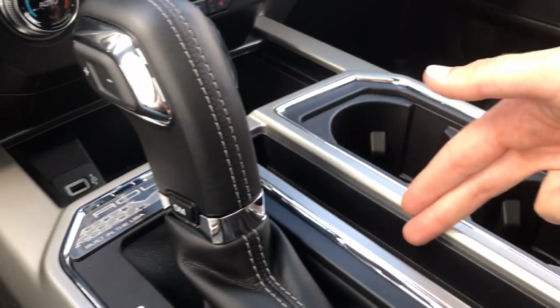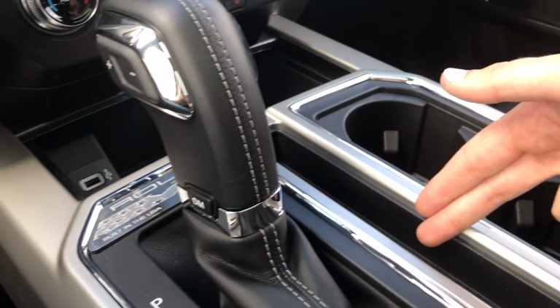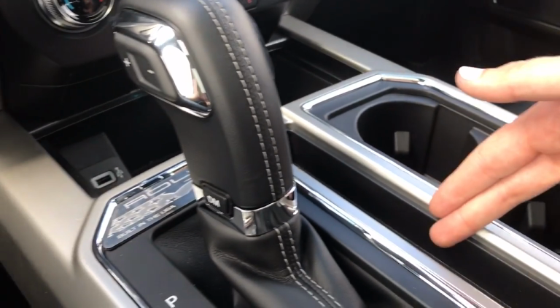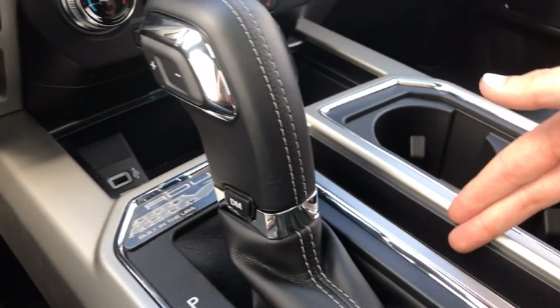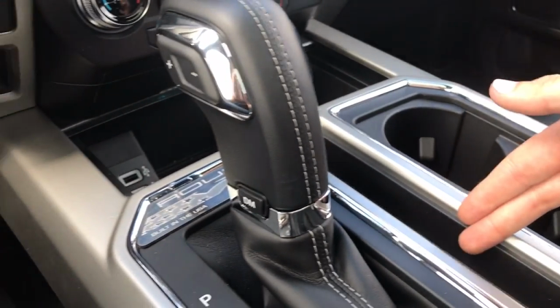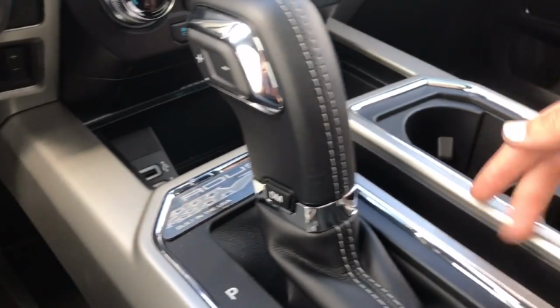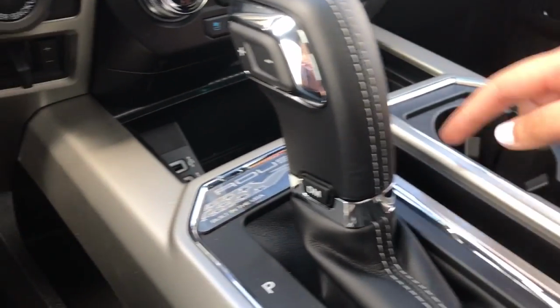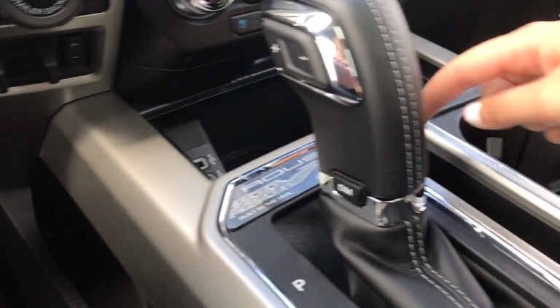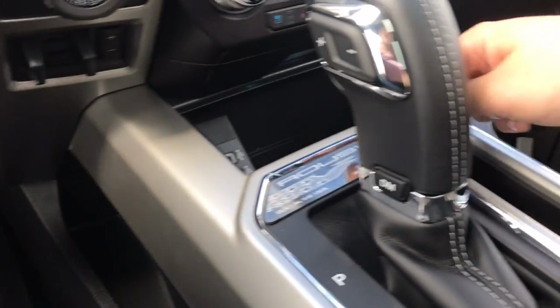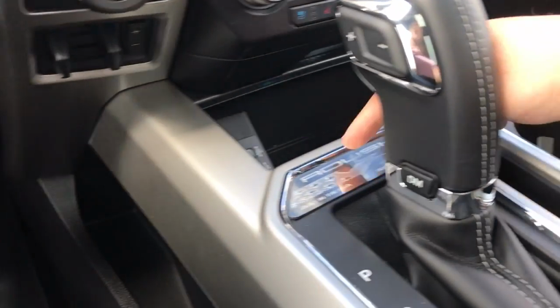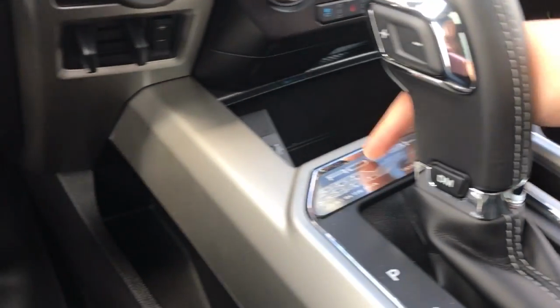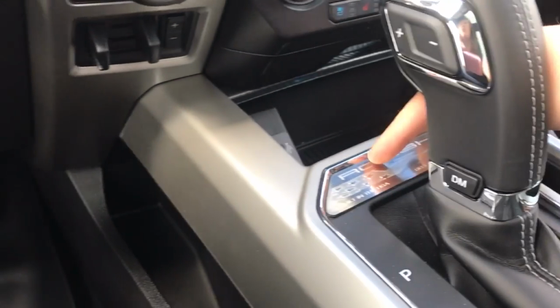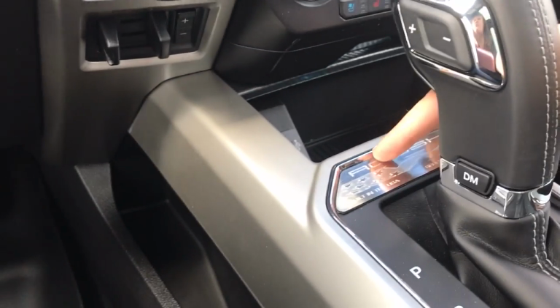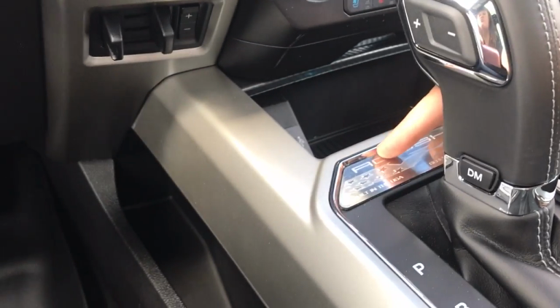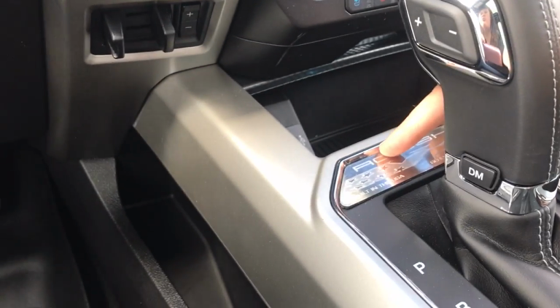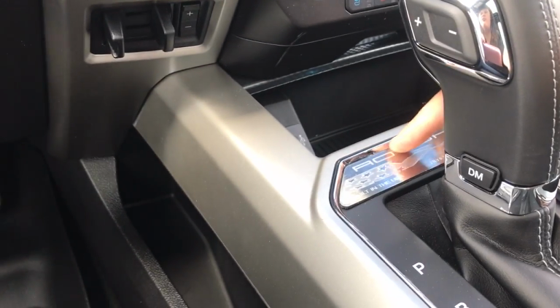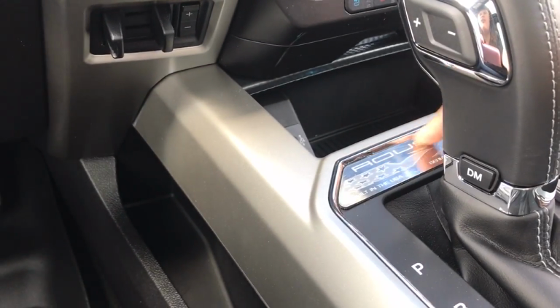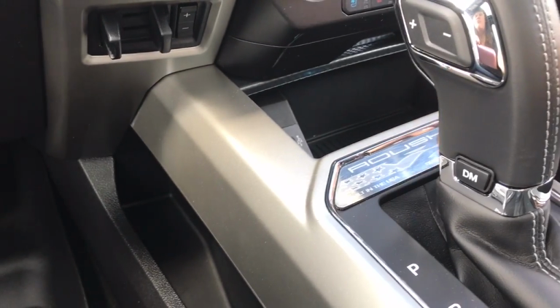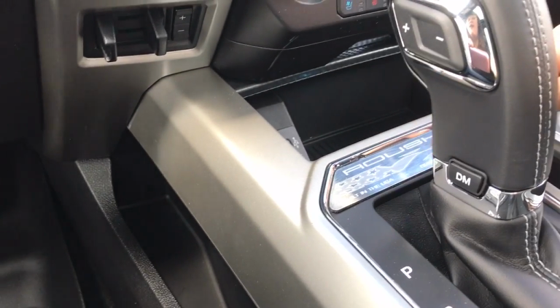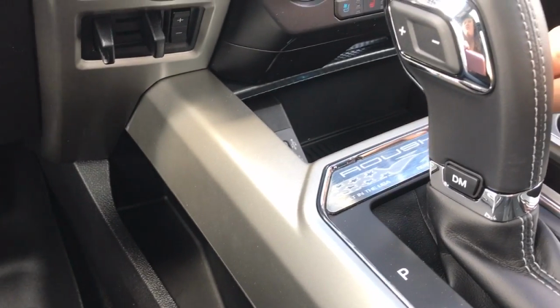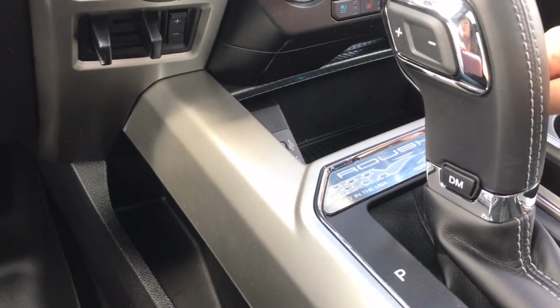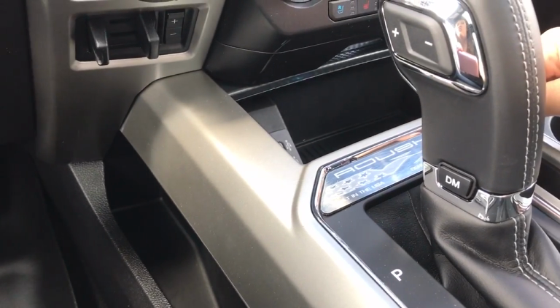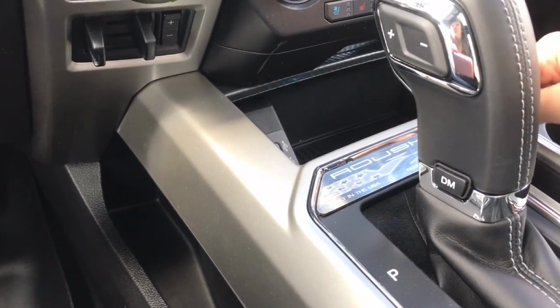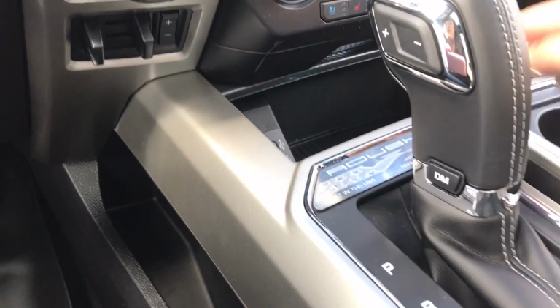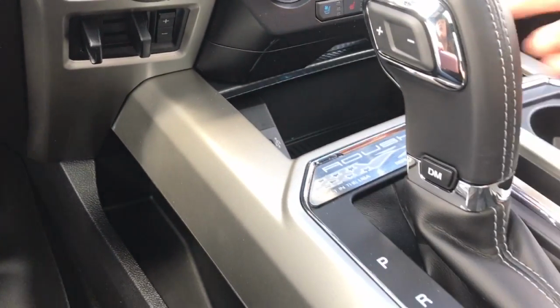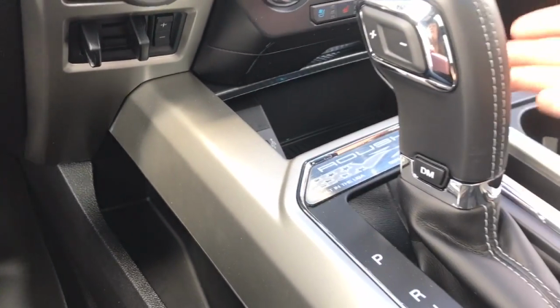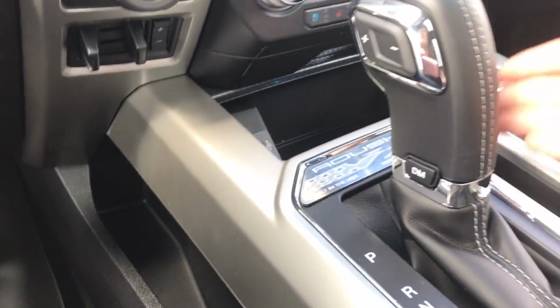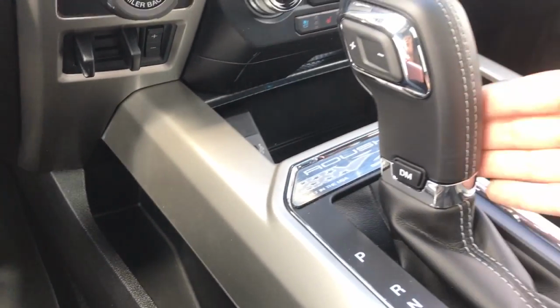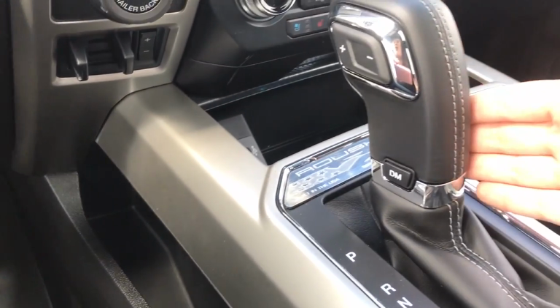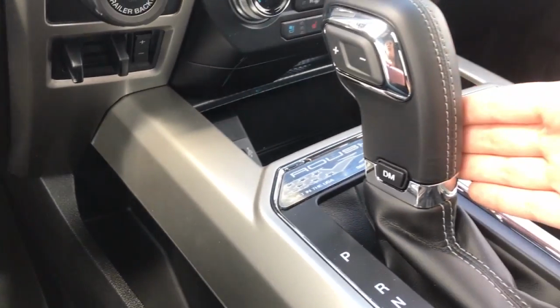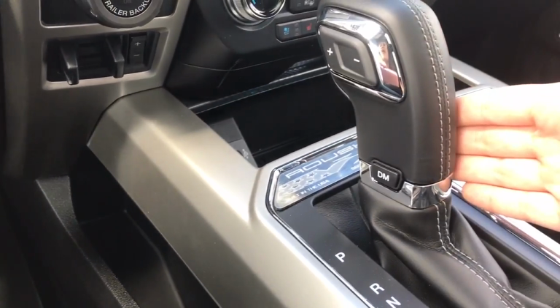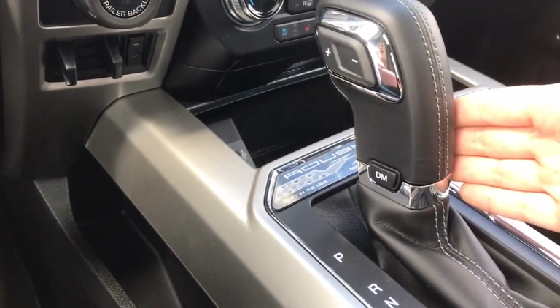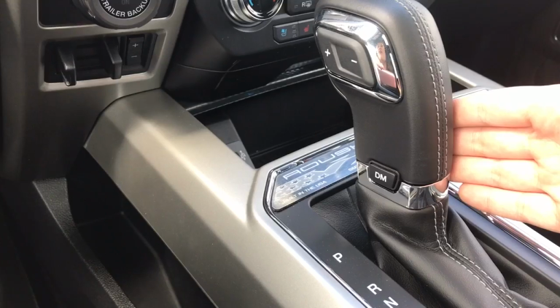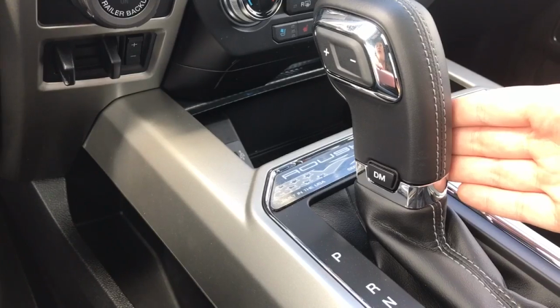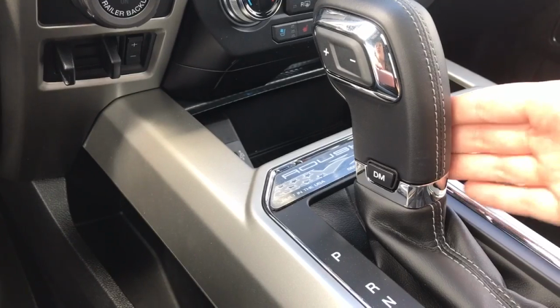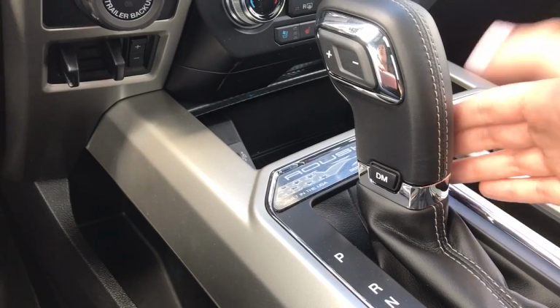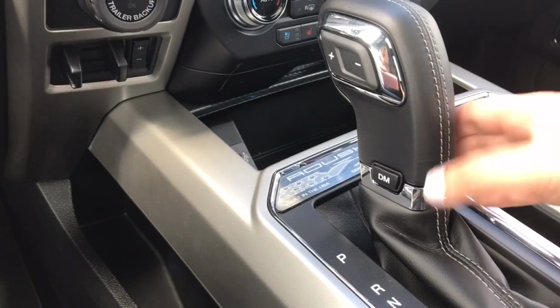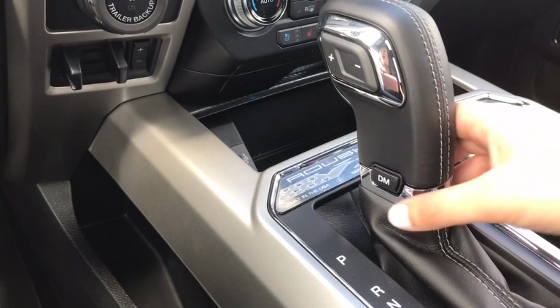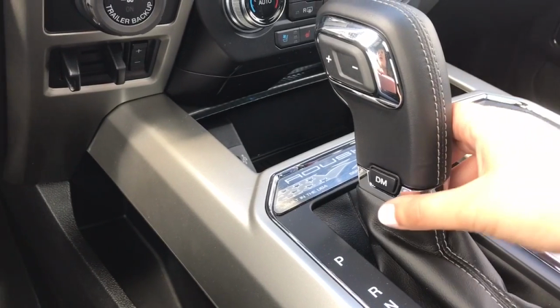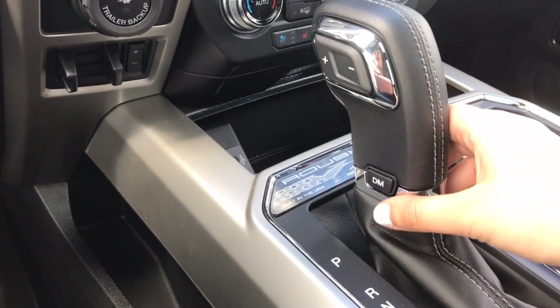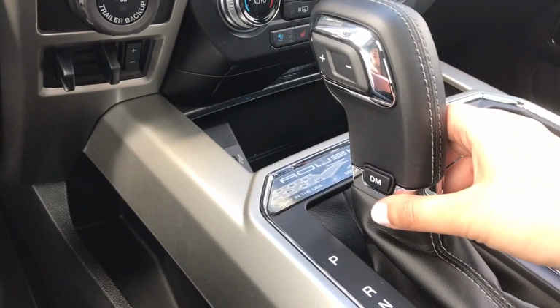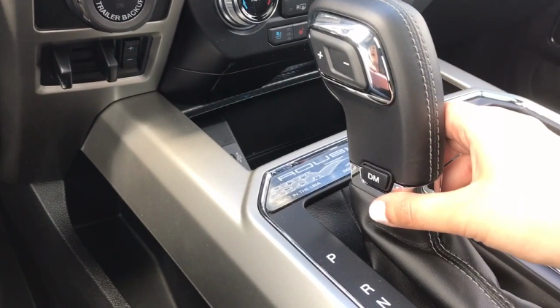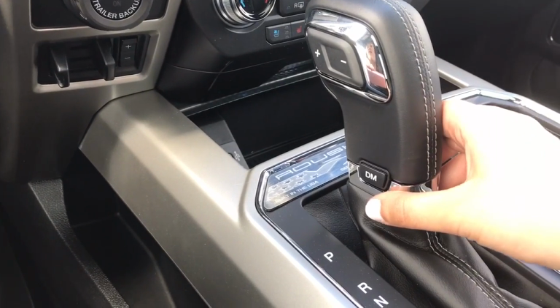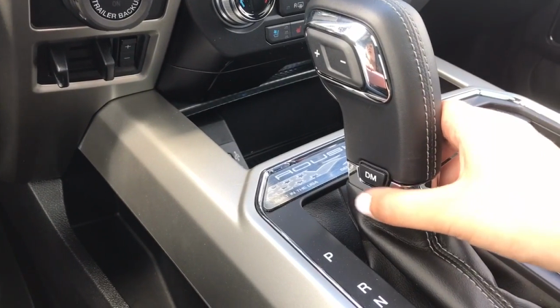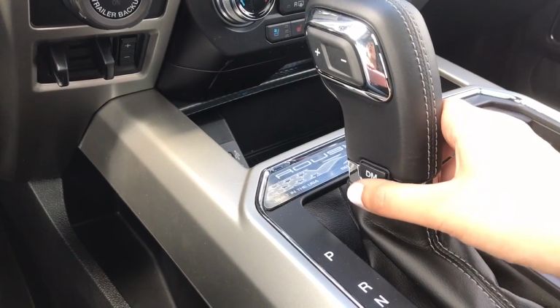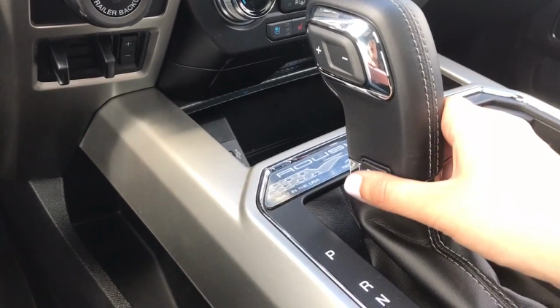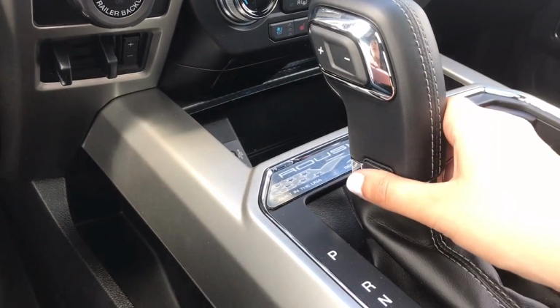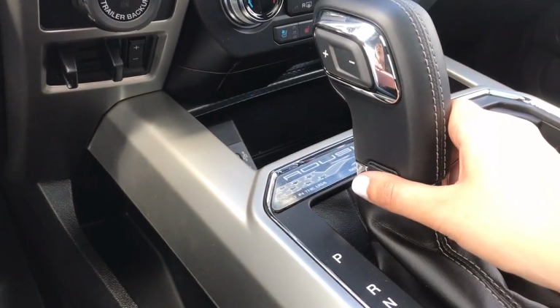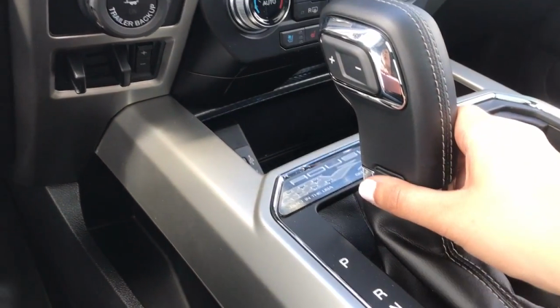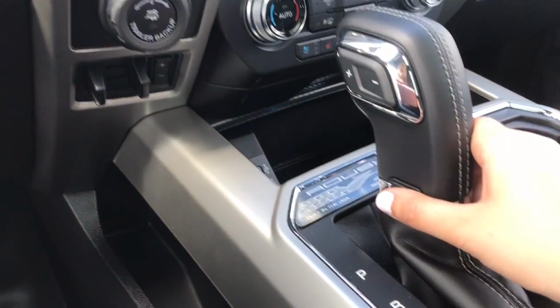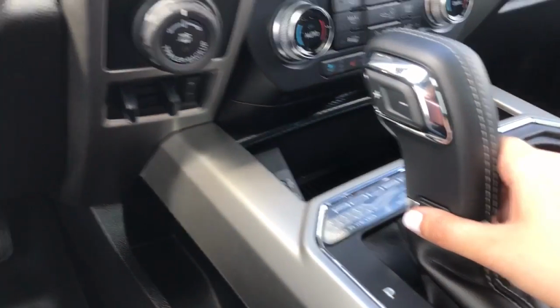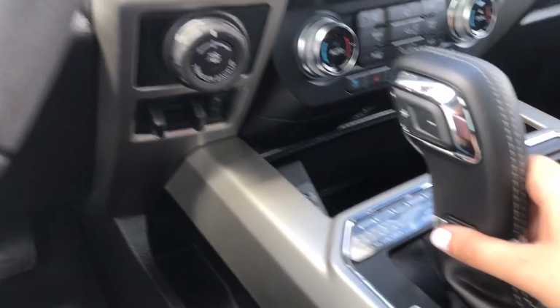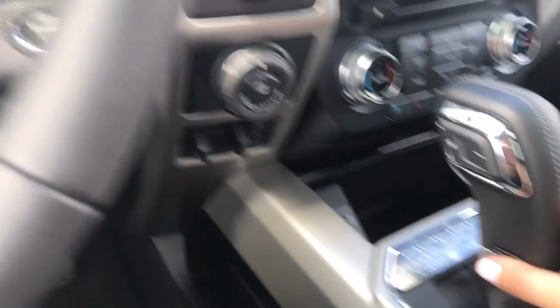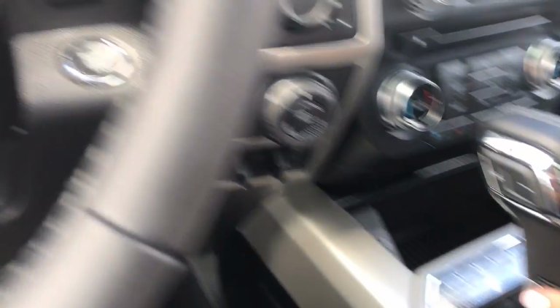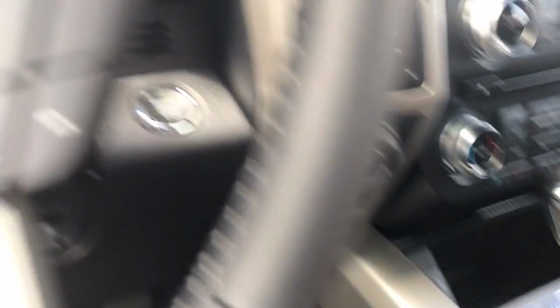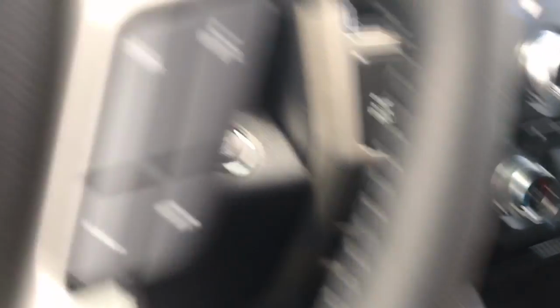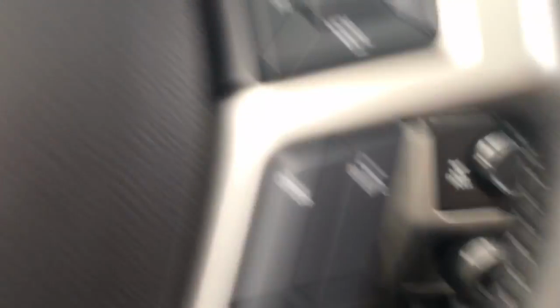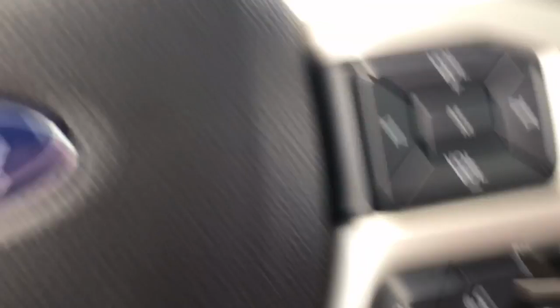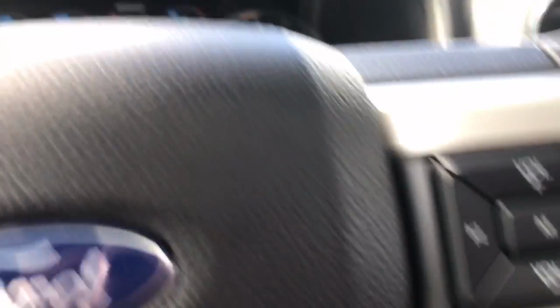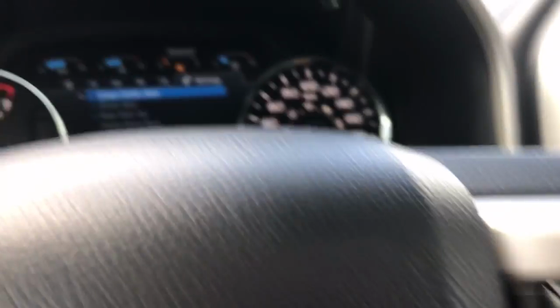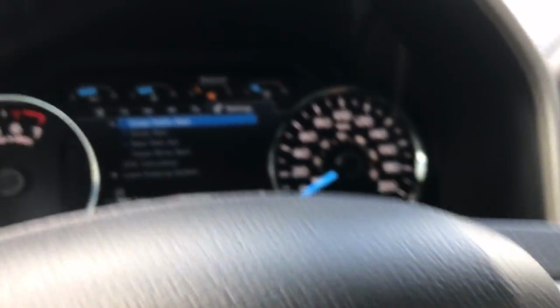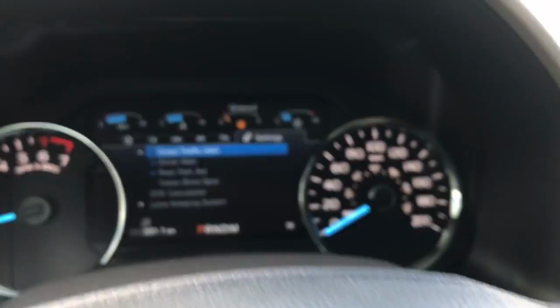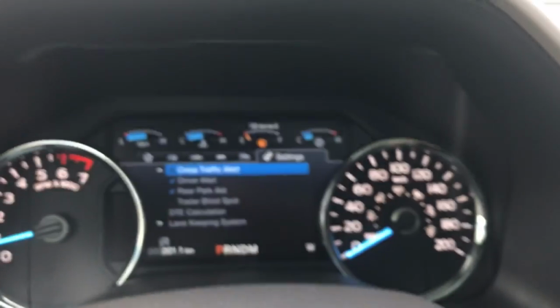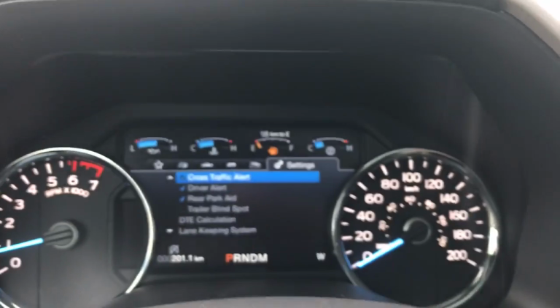A couple of cup holders, and that's also where you'll see your ambient lighting. There's a little storage bin there, and Roush serialized badging. There's an automatic select shifter, and on the end is drive mode — give that a press and it shows up above in the dash.